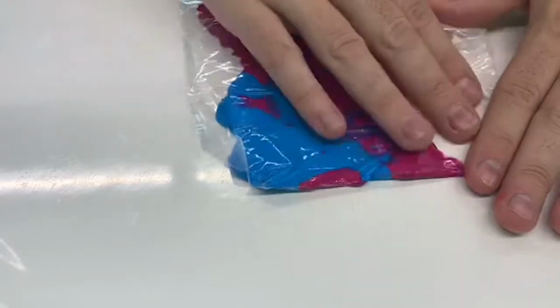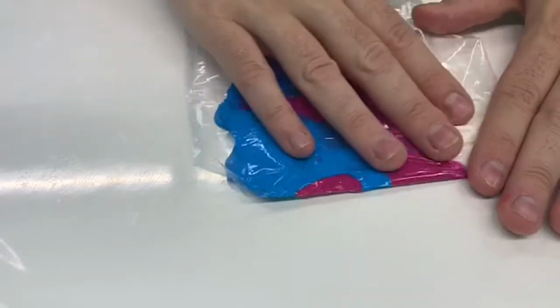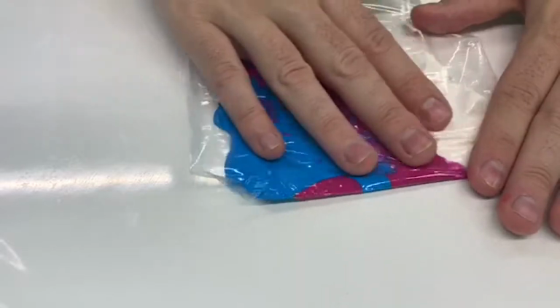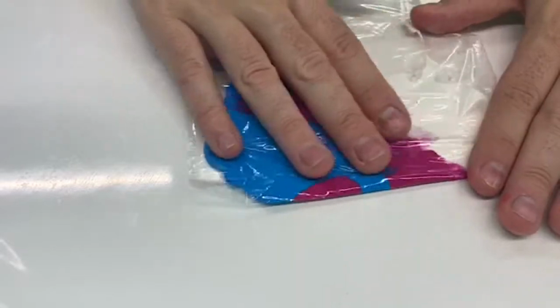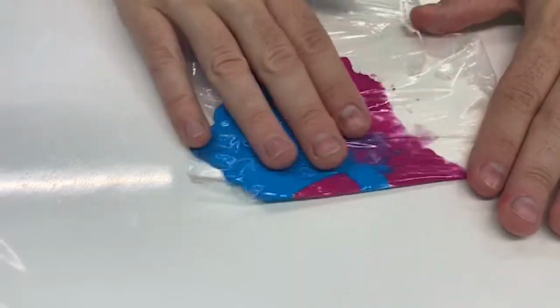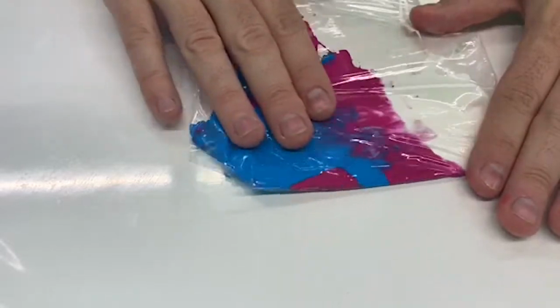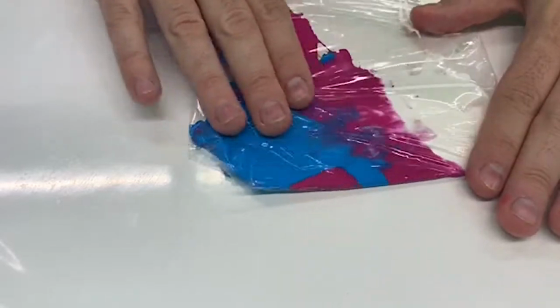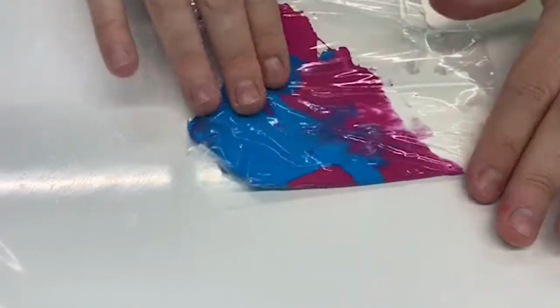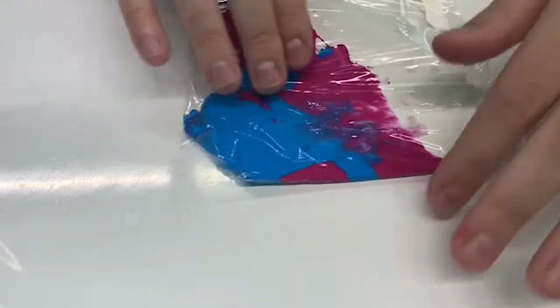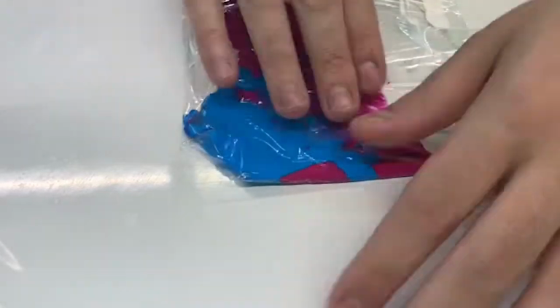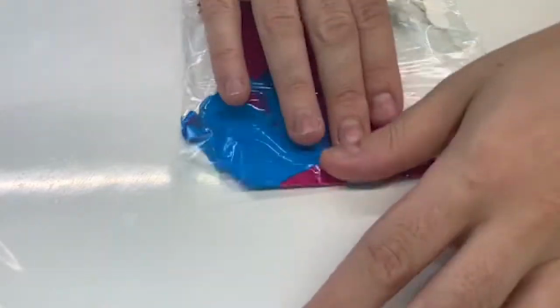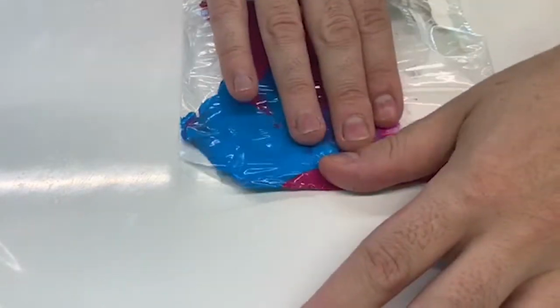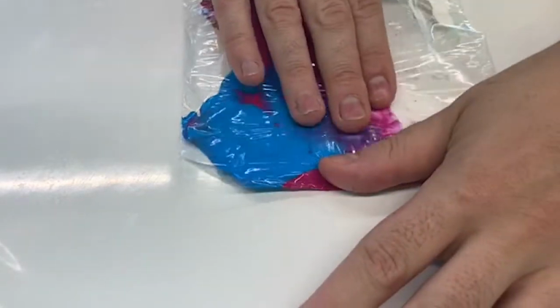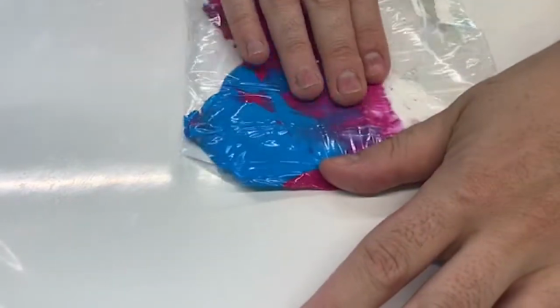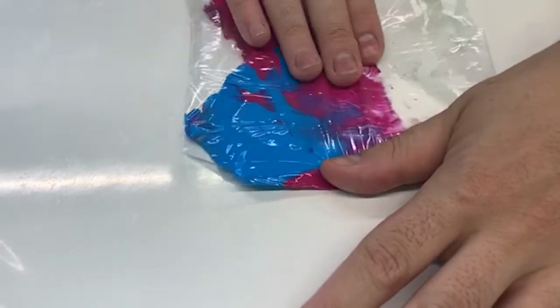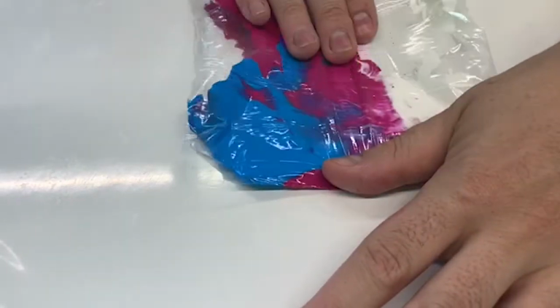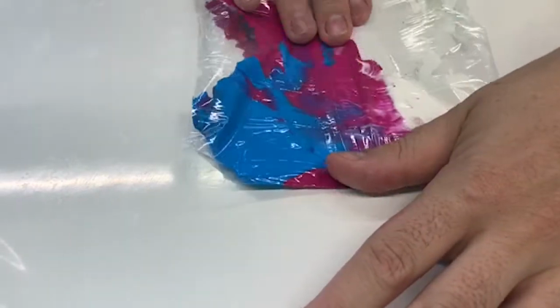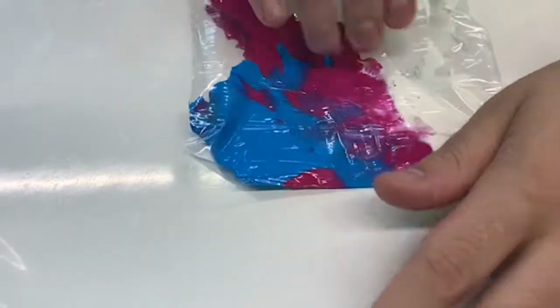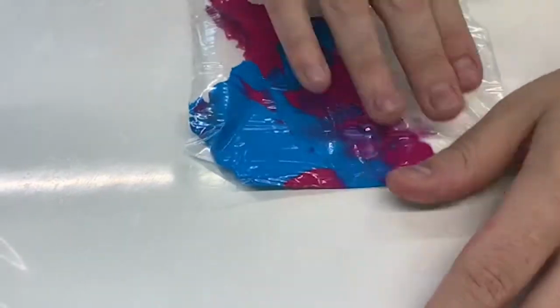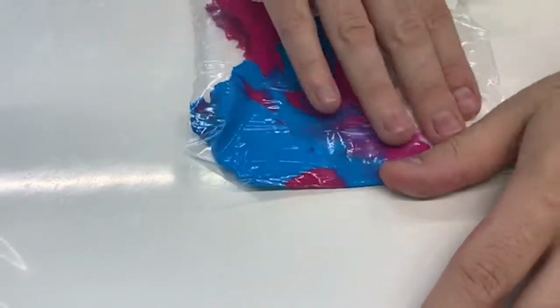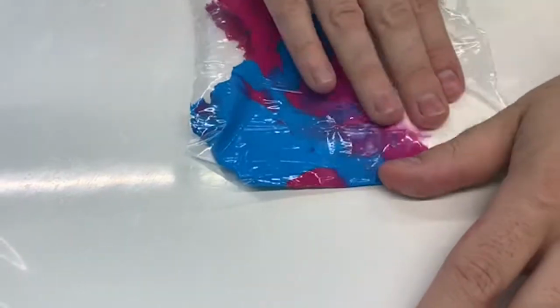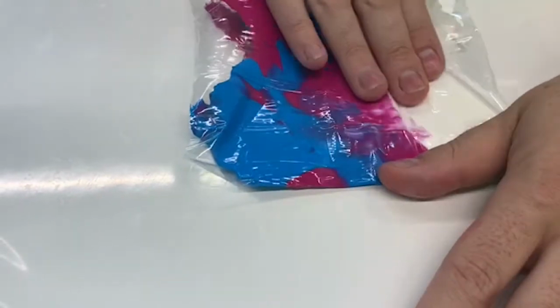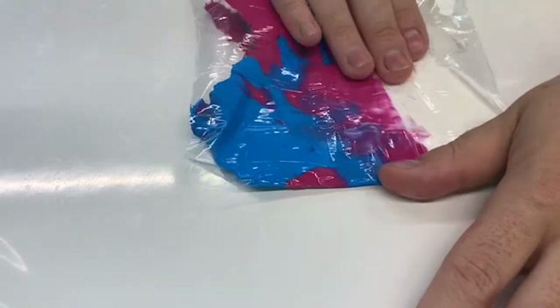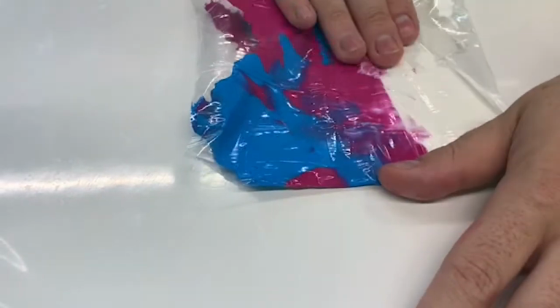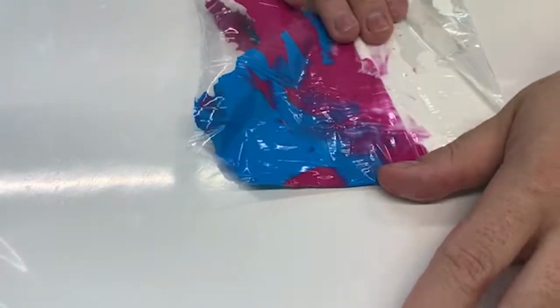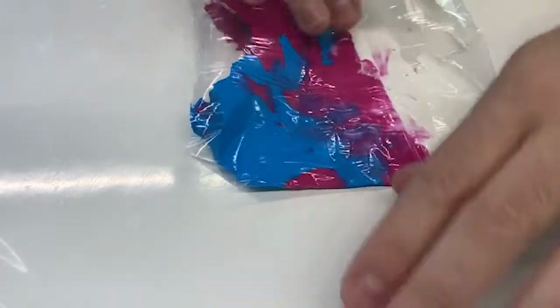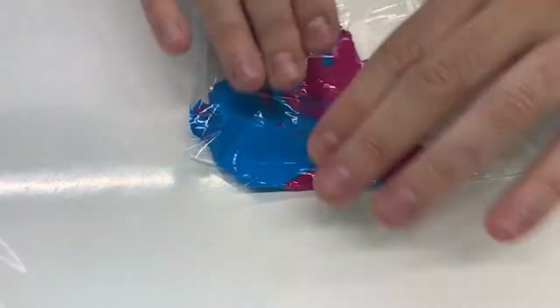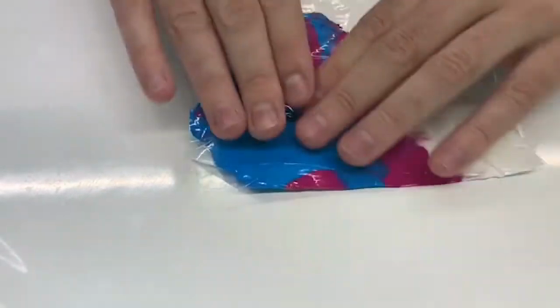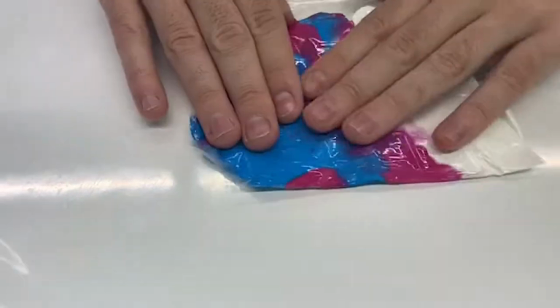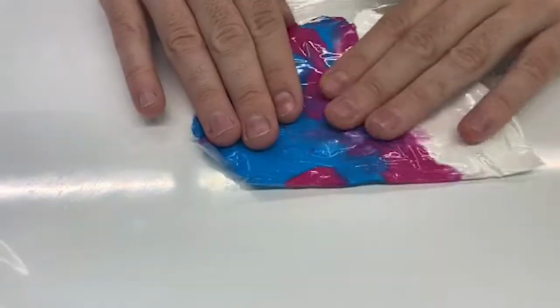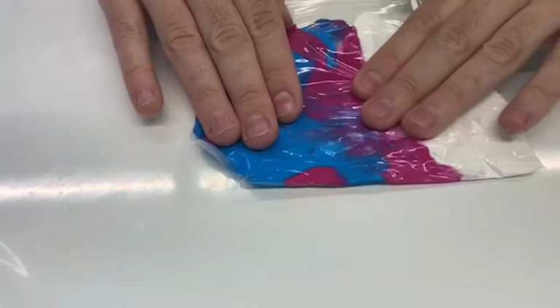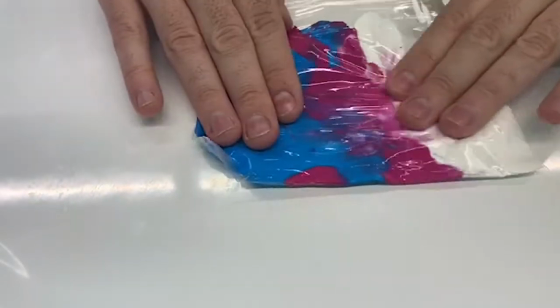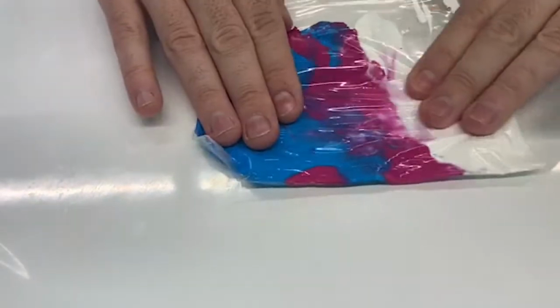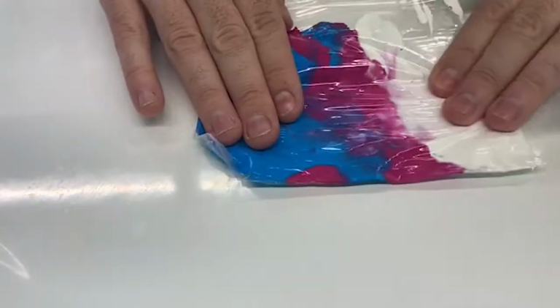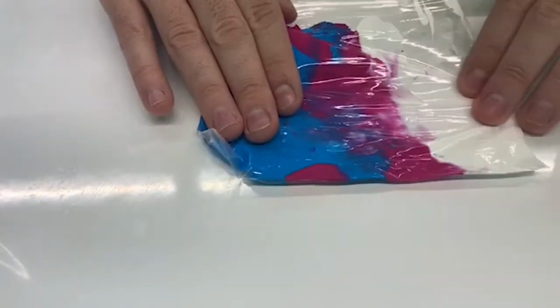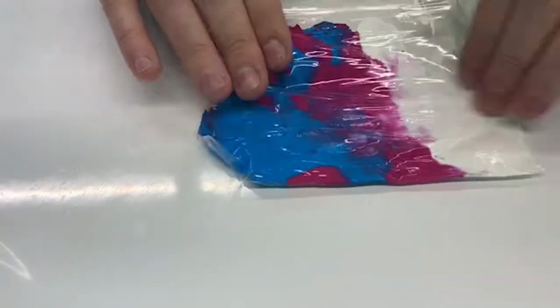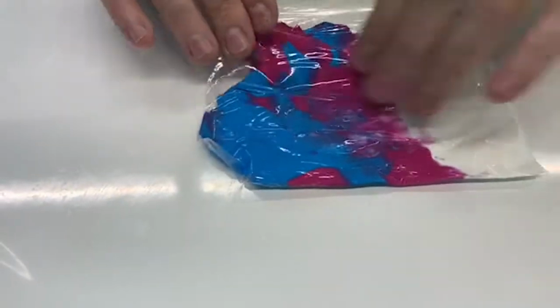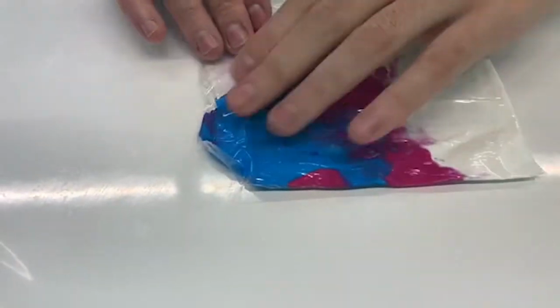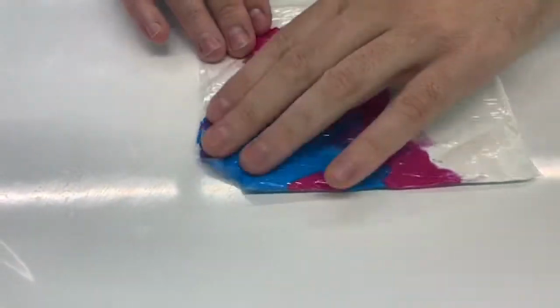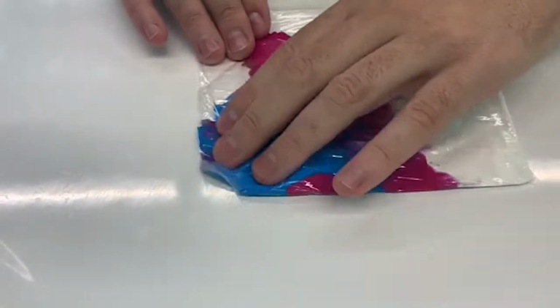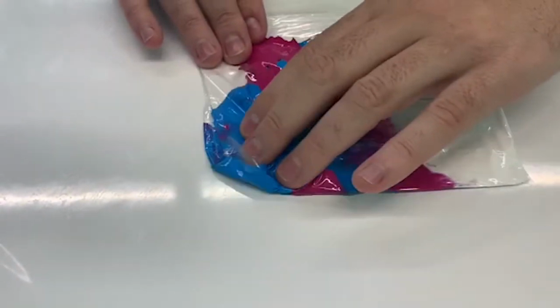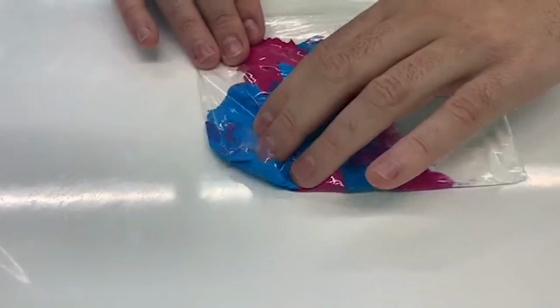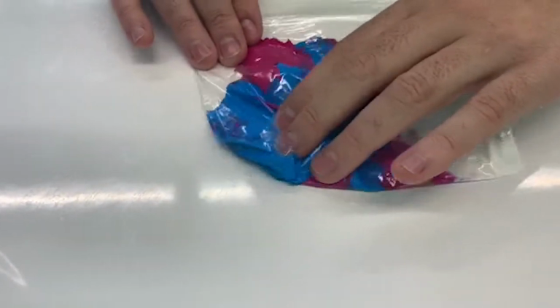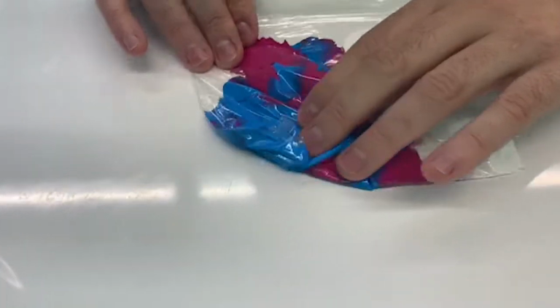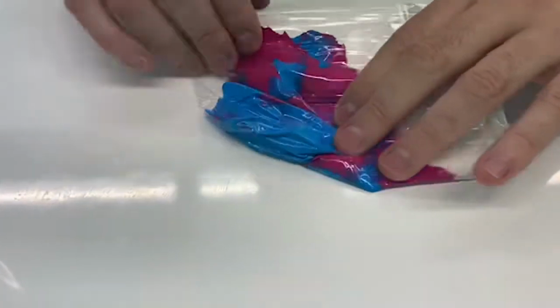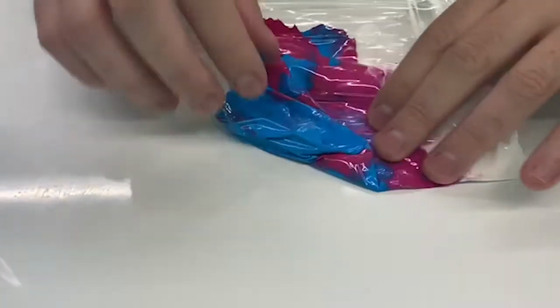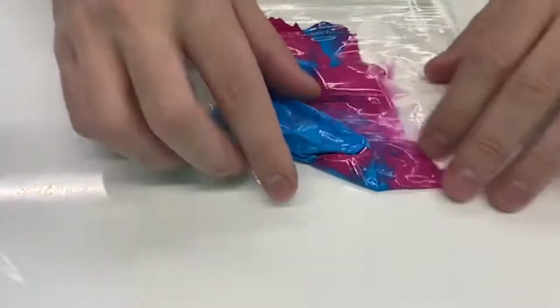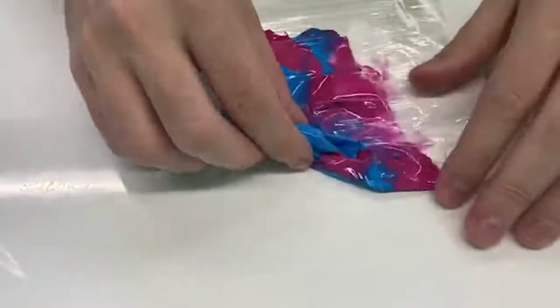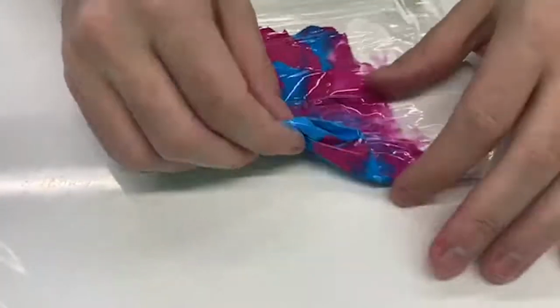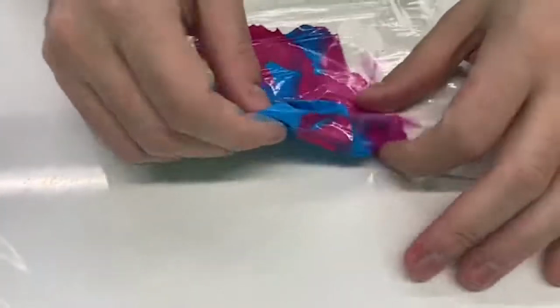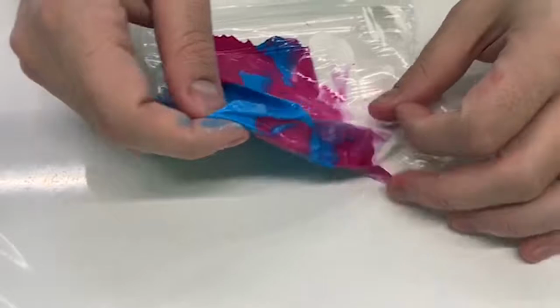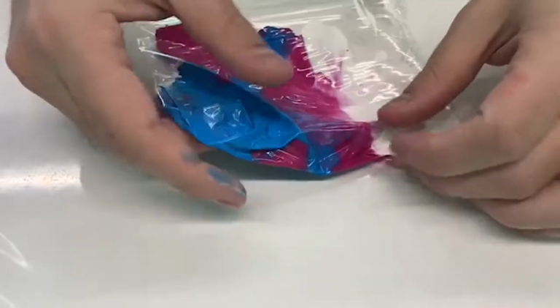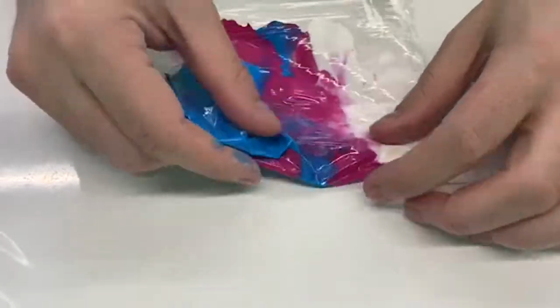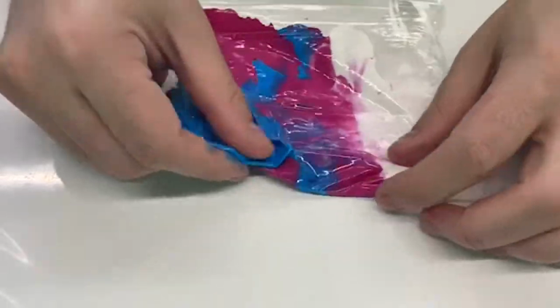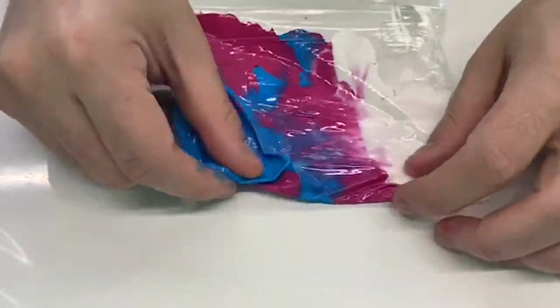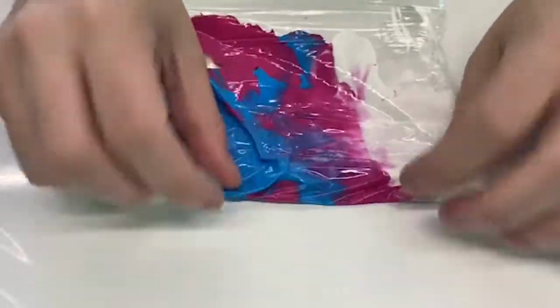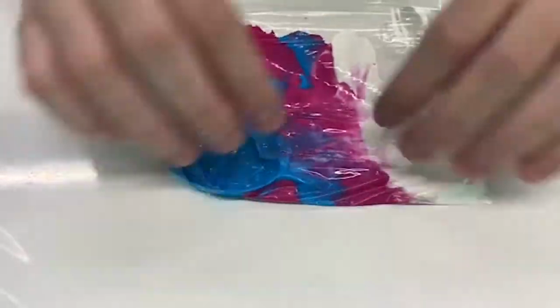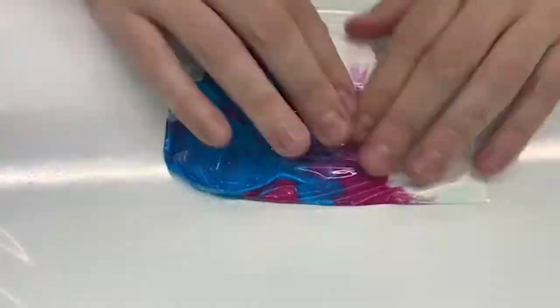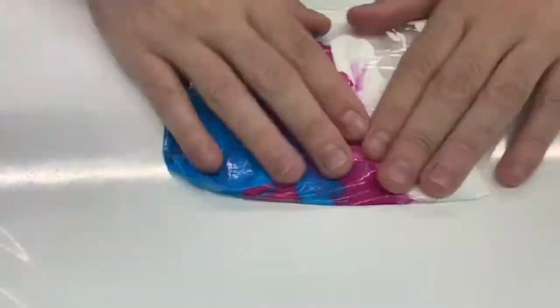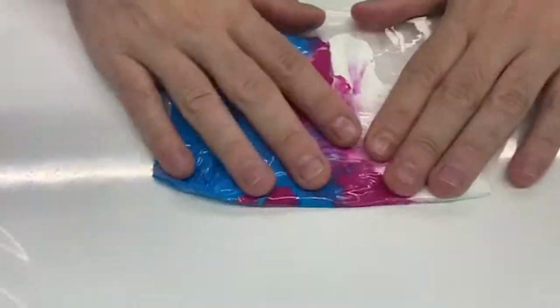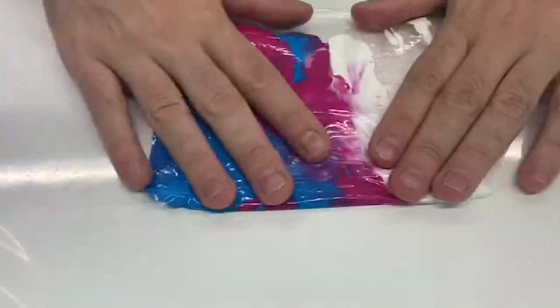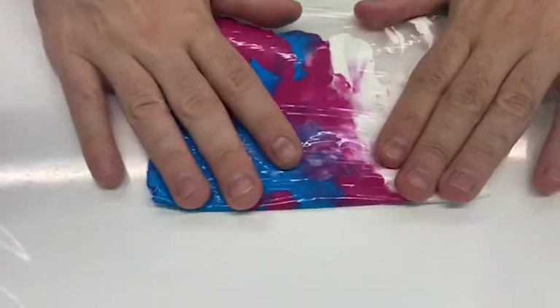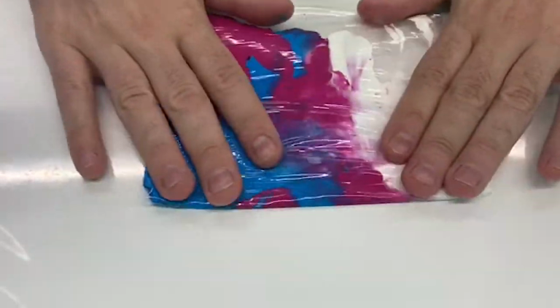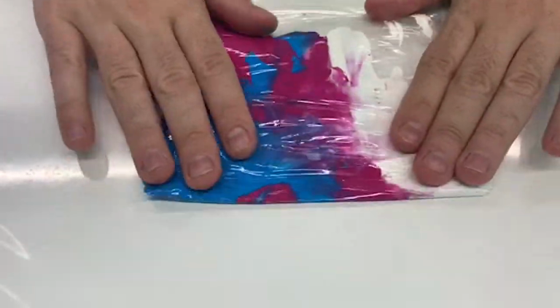What colors will come out of red and blue? What will the white do? Experiment with different colors to see what you can get.